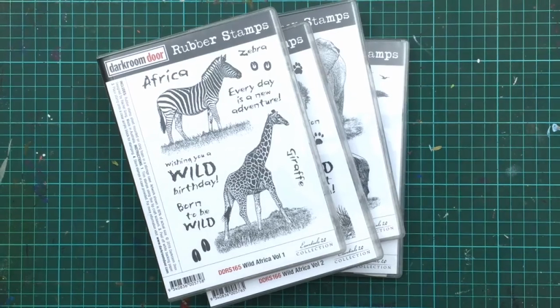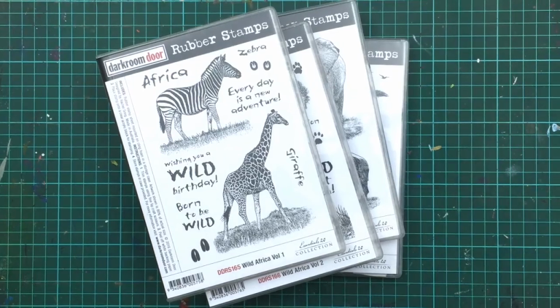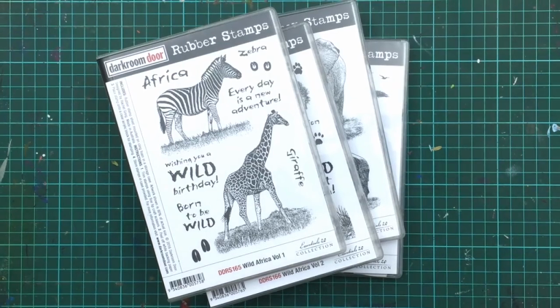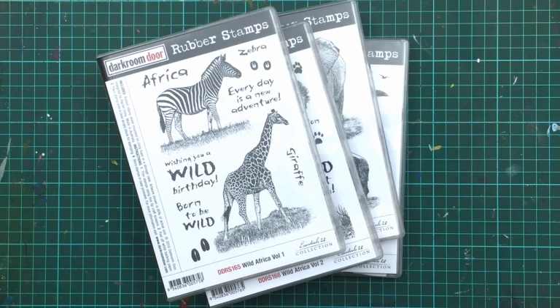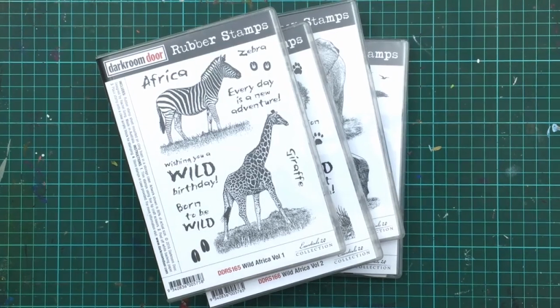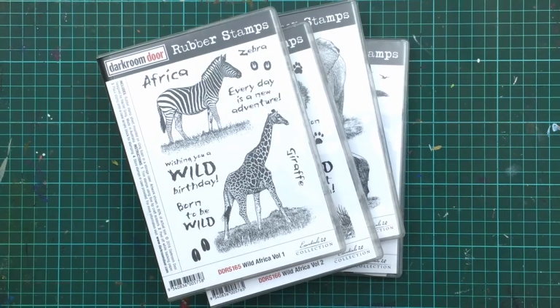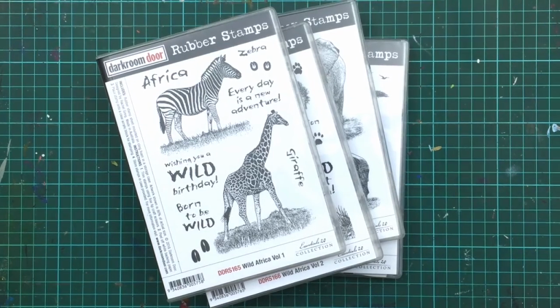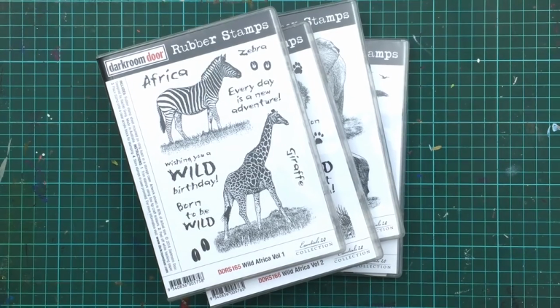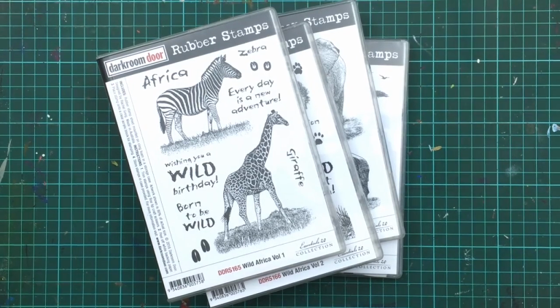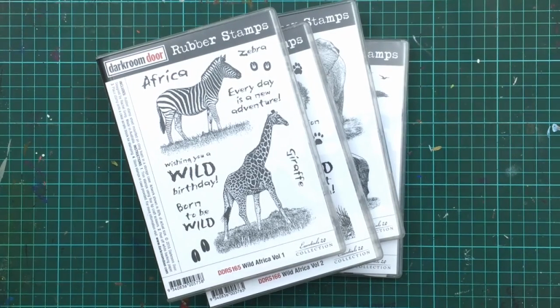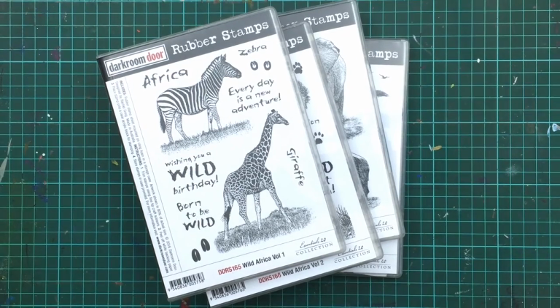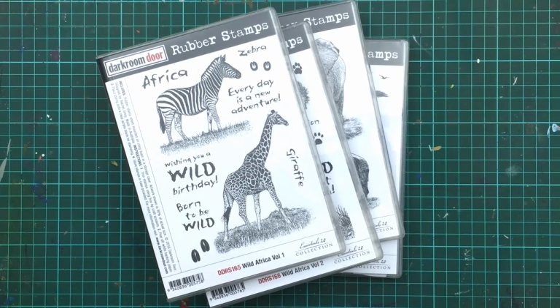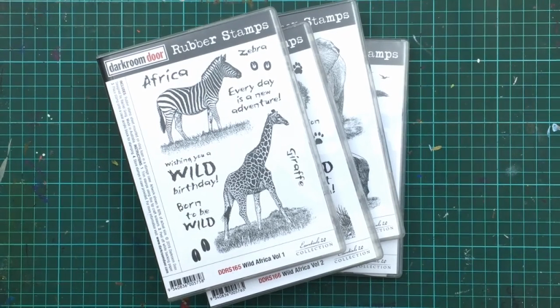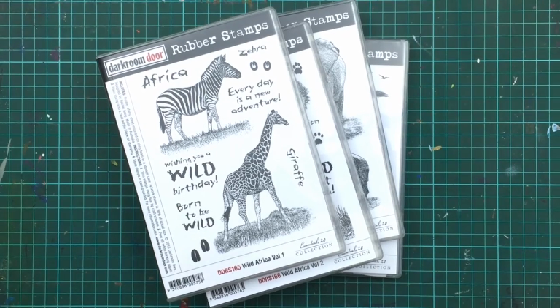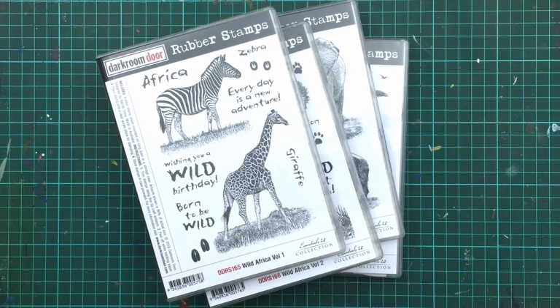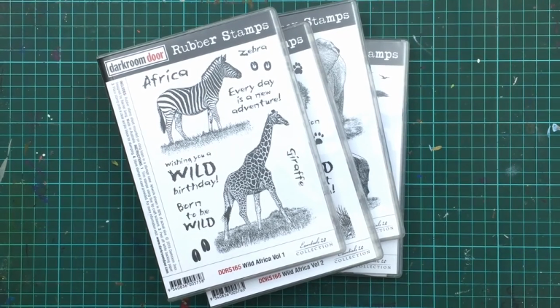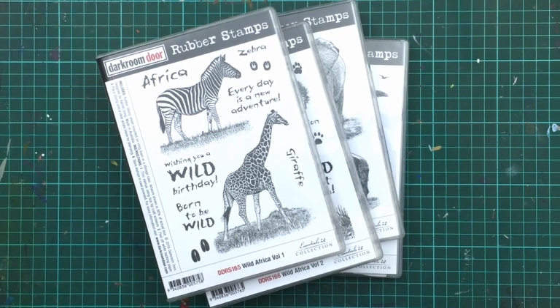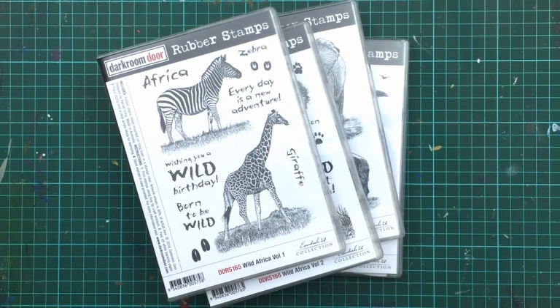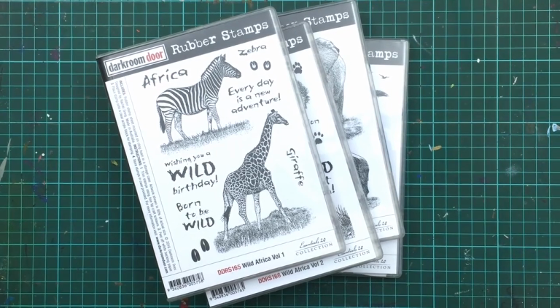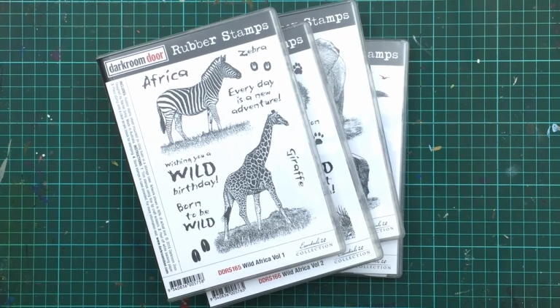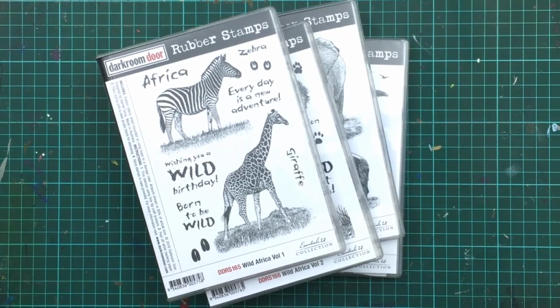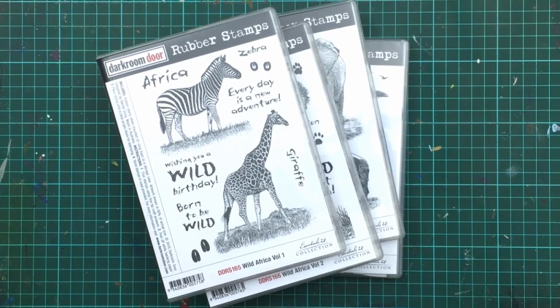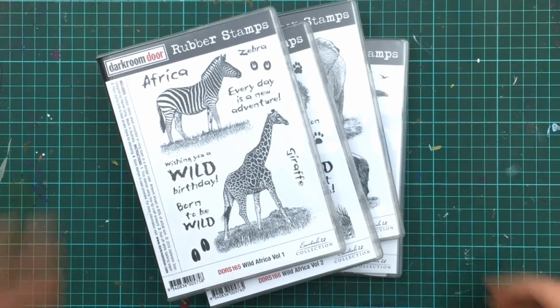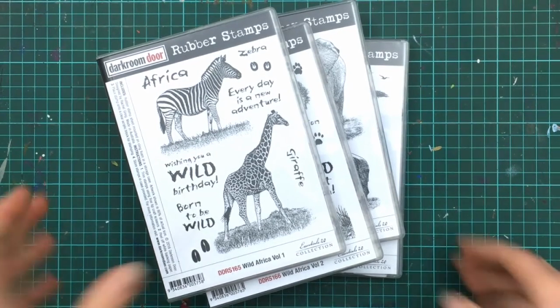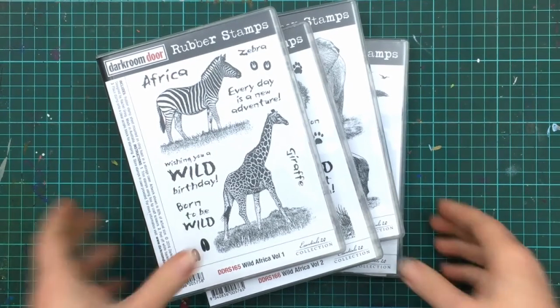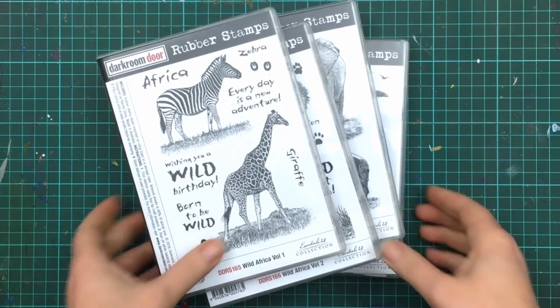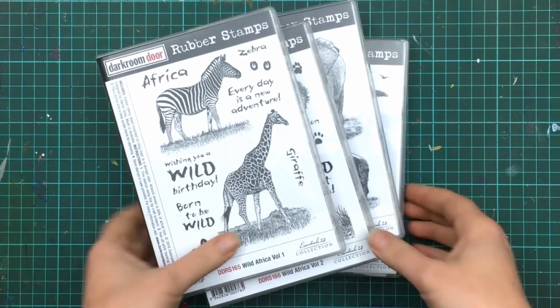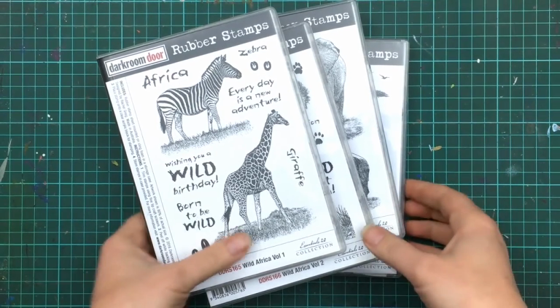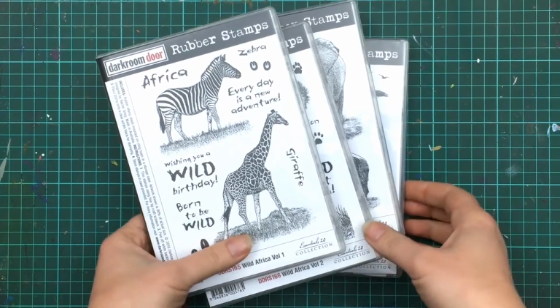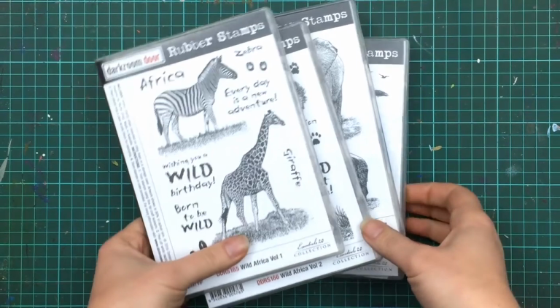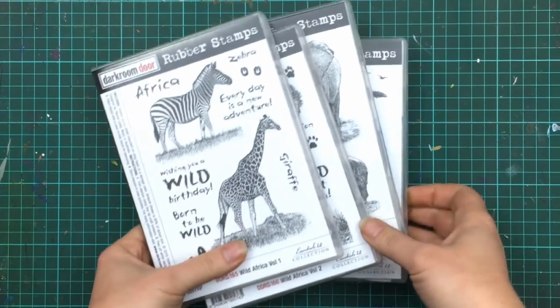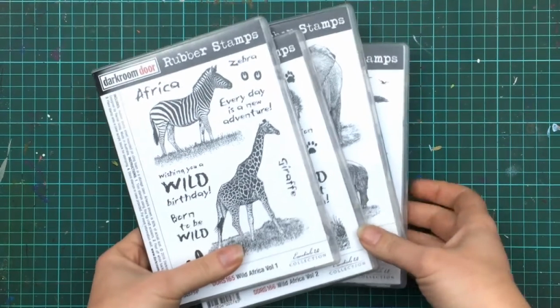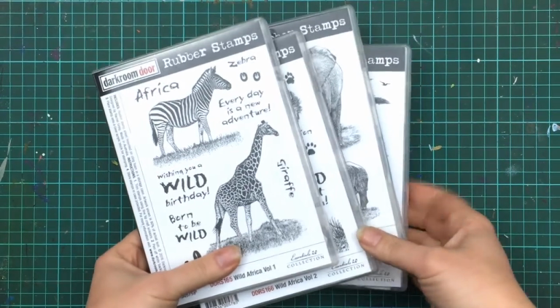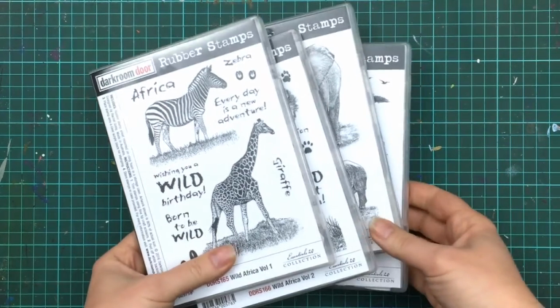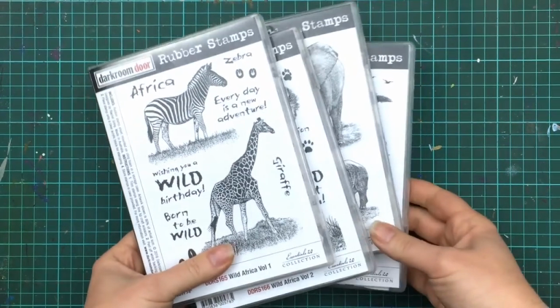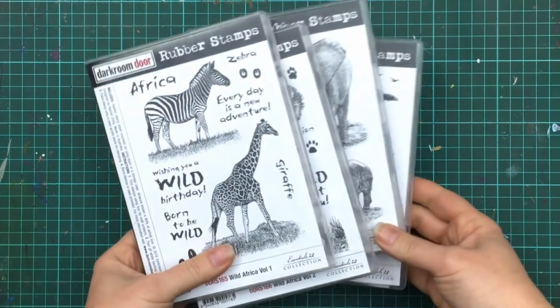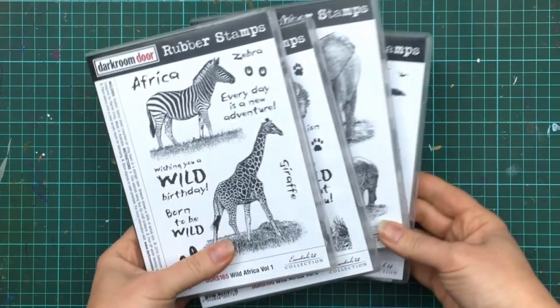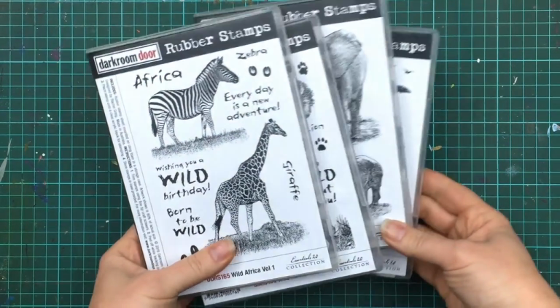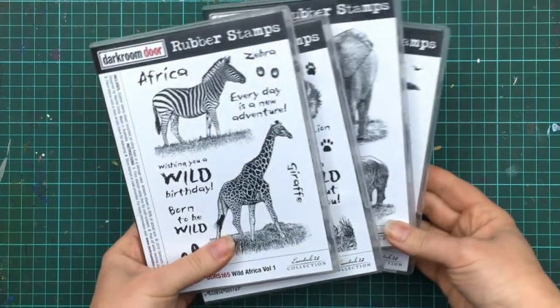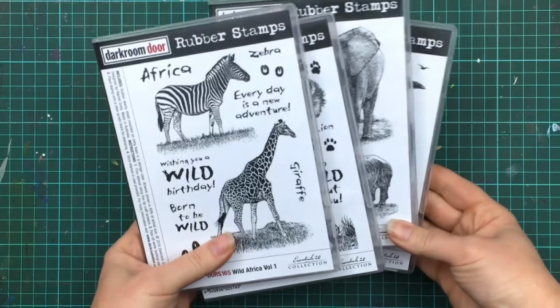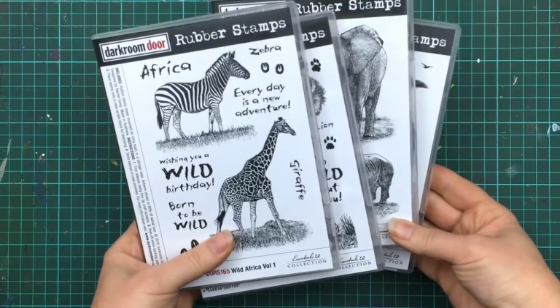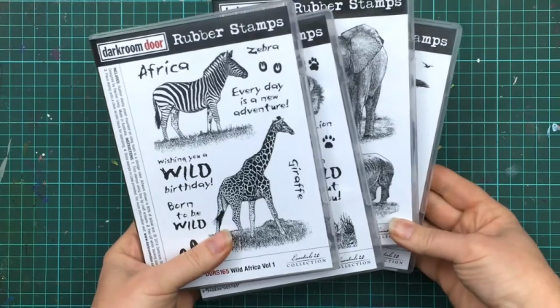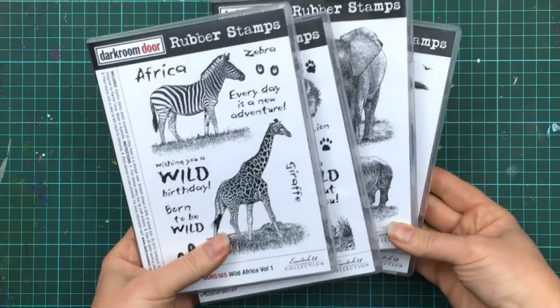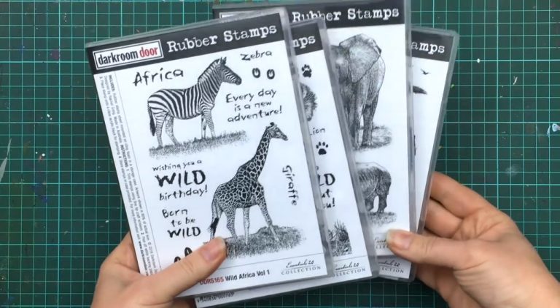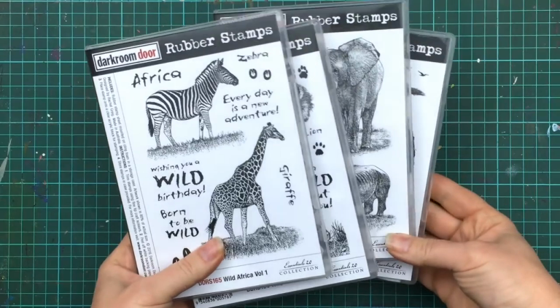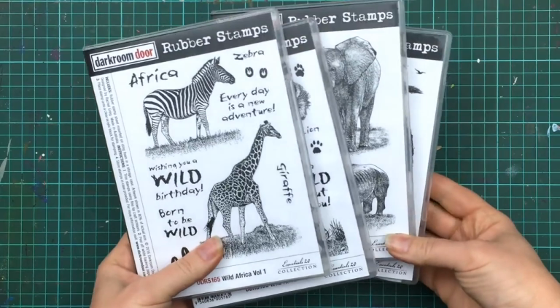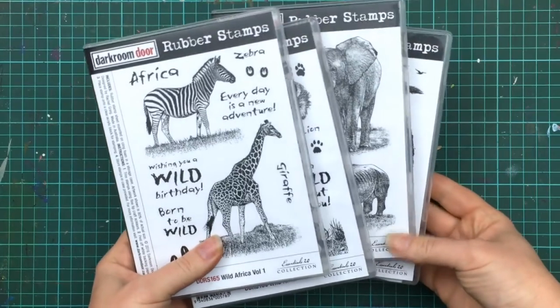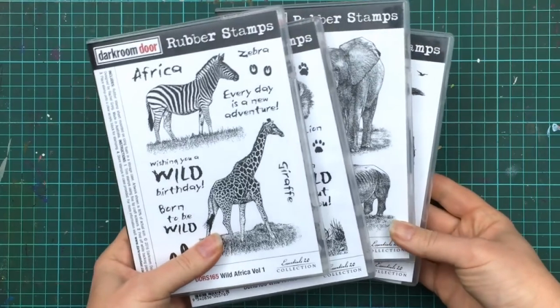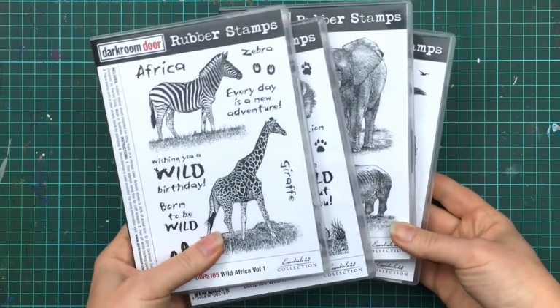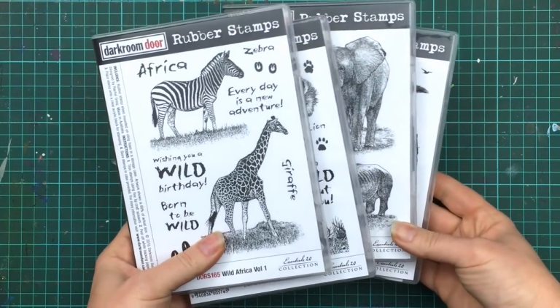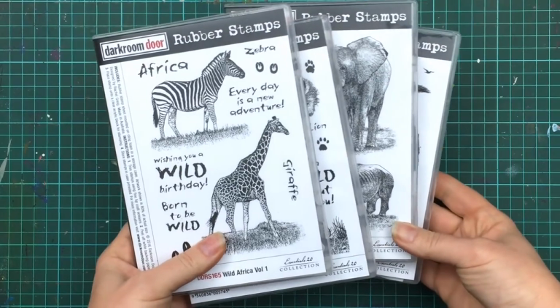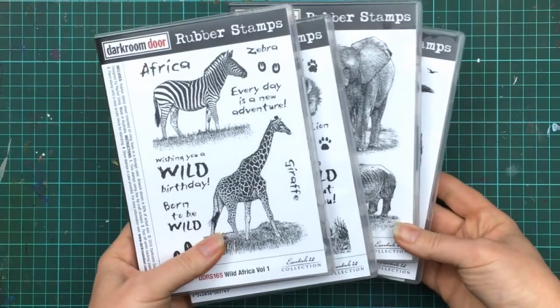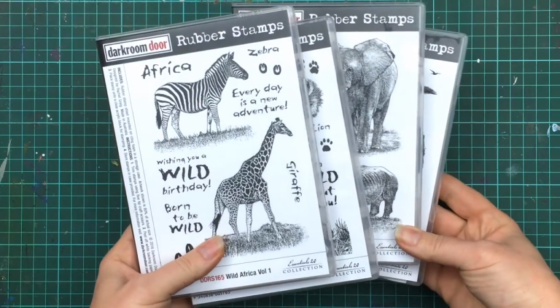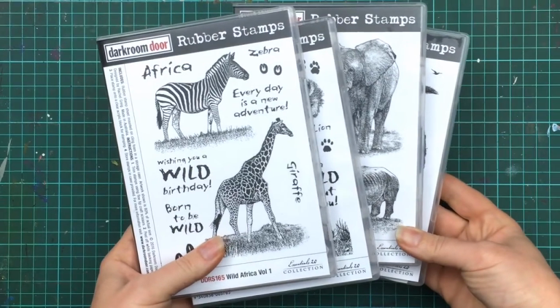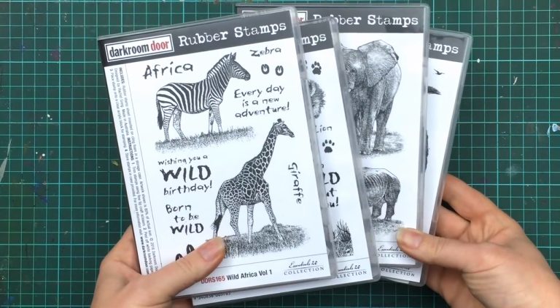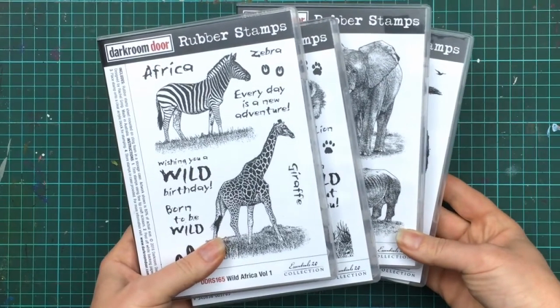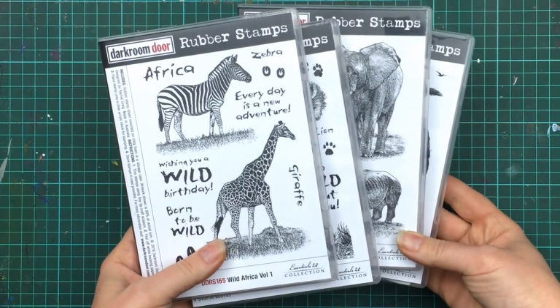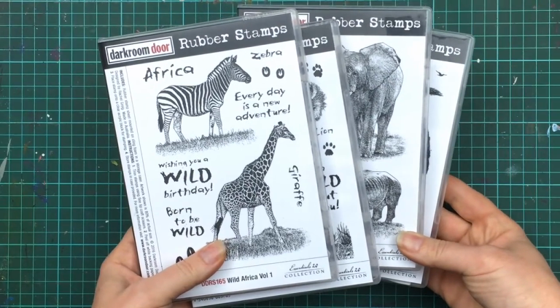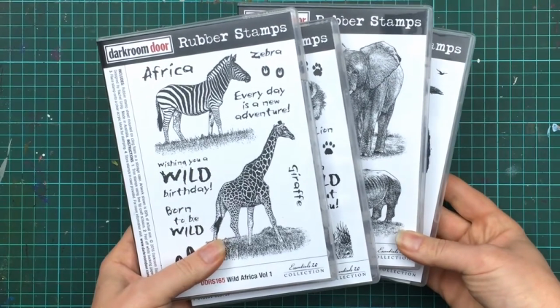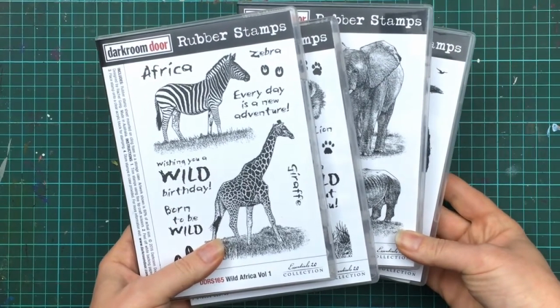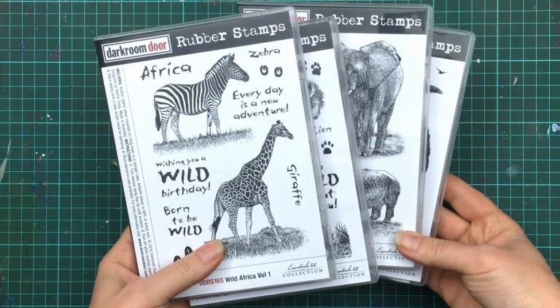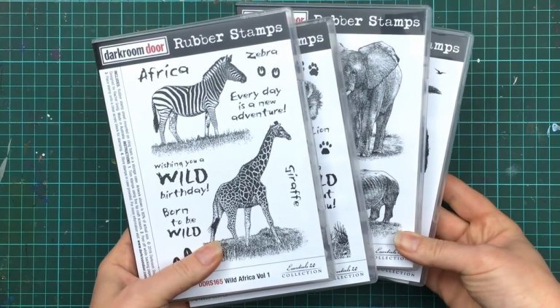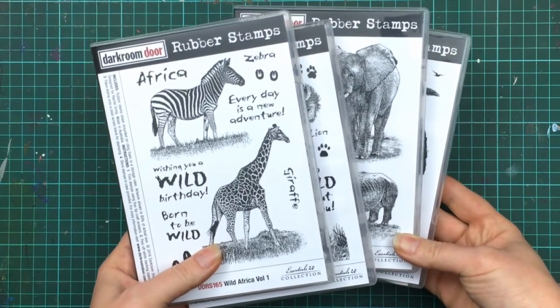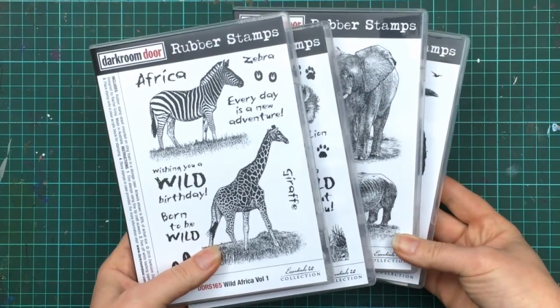Hi everyone, it's Rachel Gregg. Today I want to show you a new stamp set that I designed for Darkroom Door called Wild Africa Volume 1.